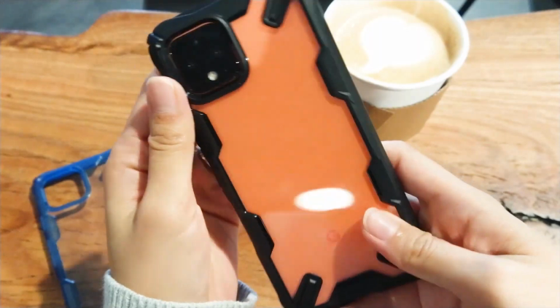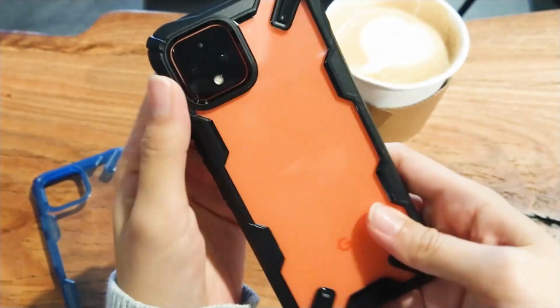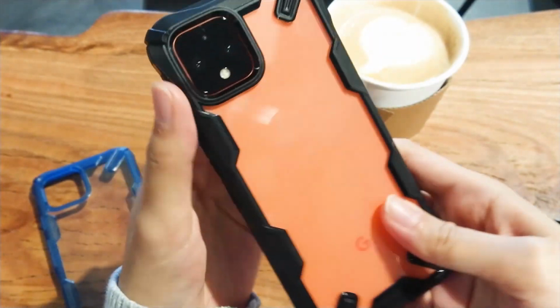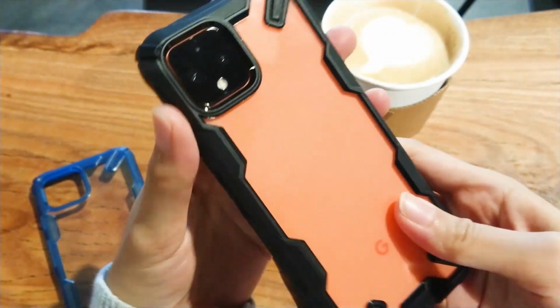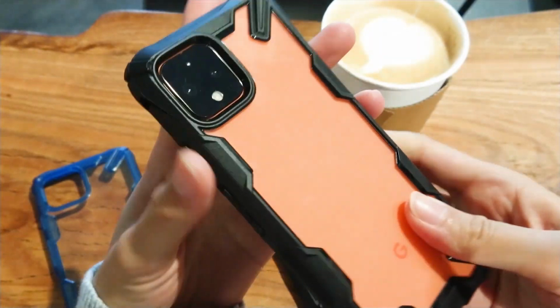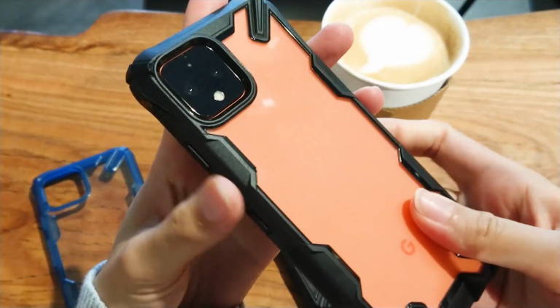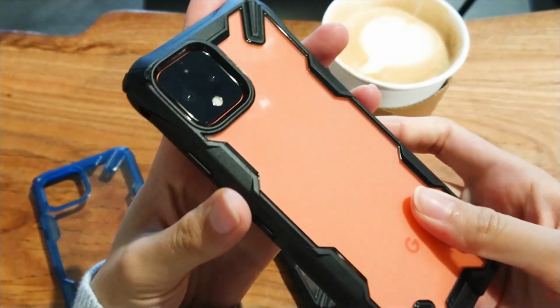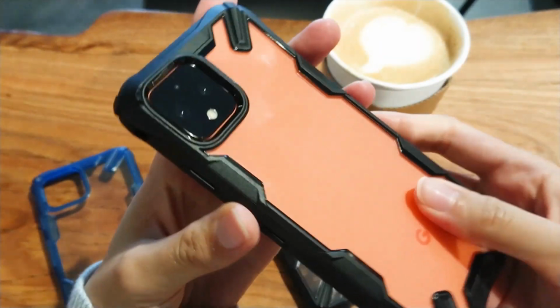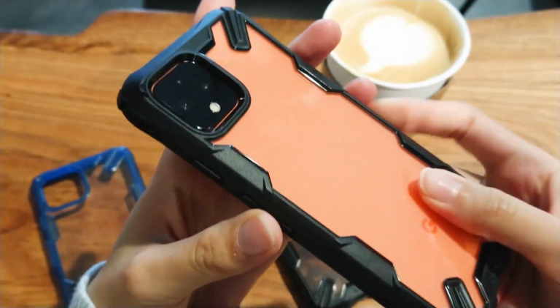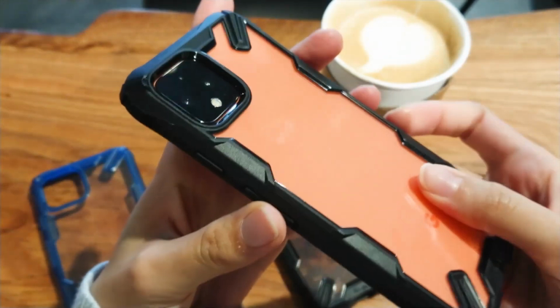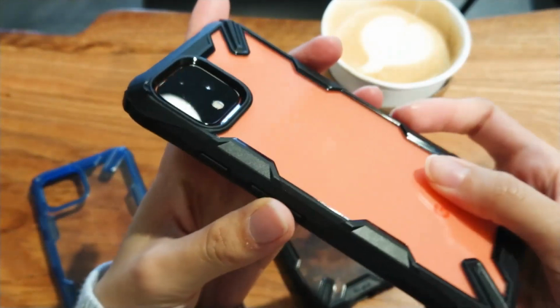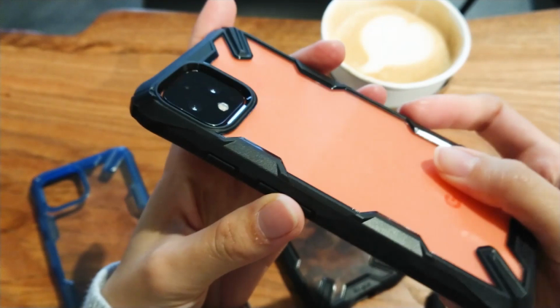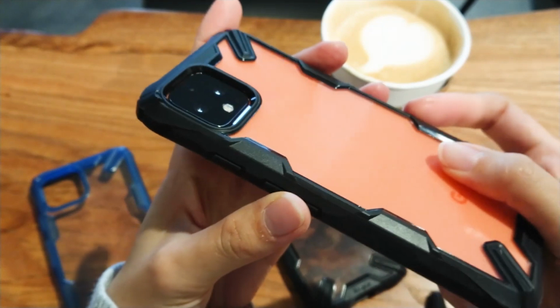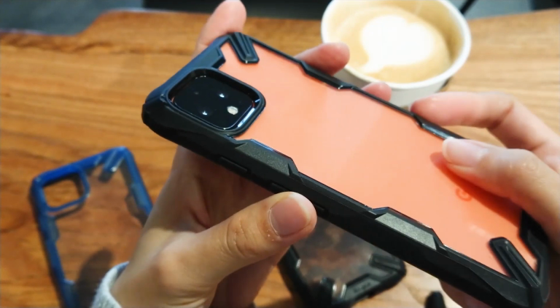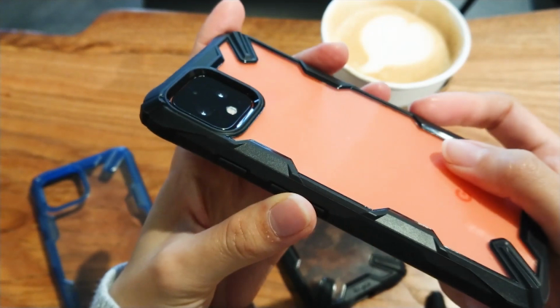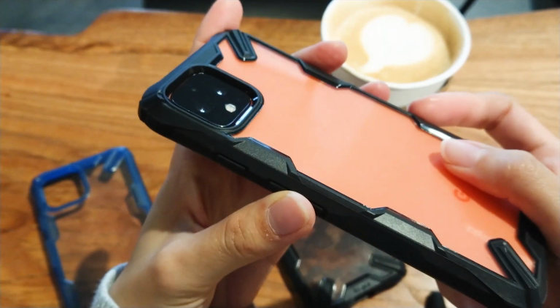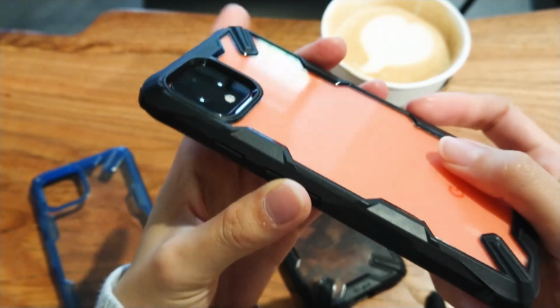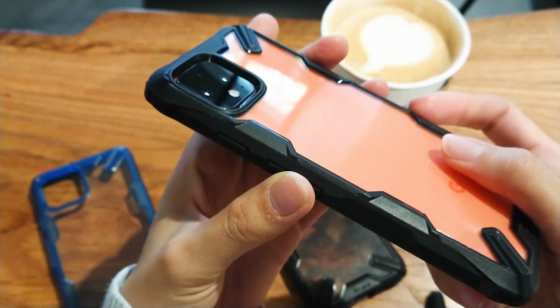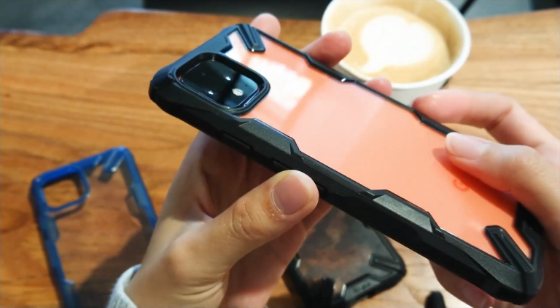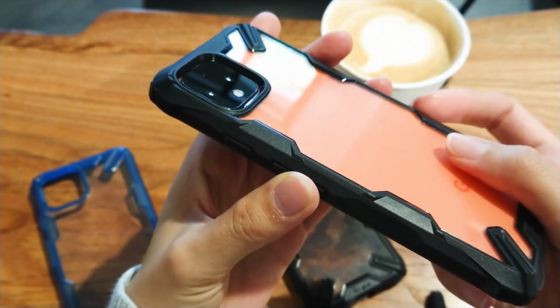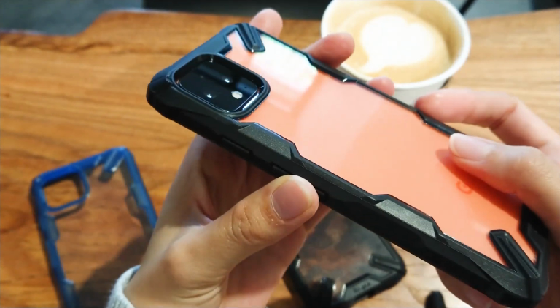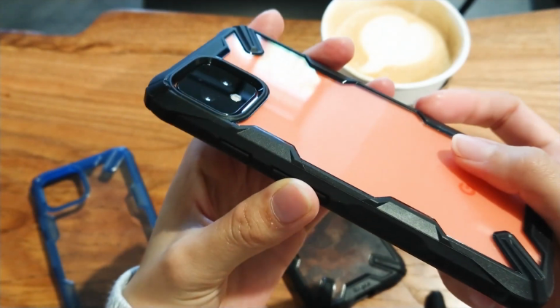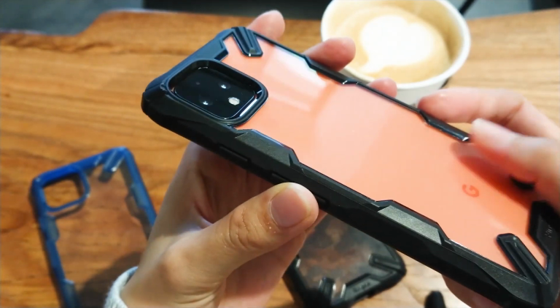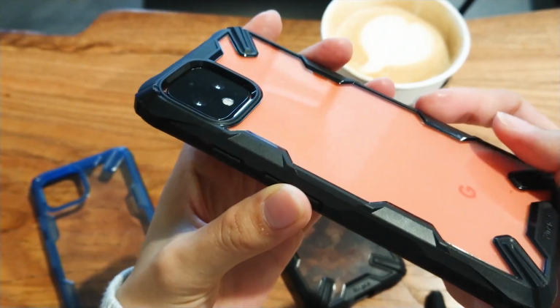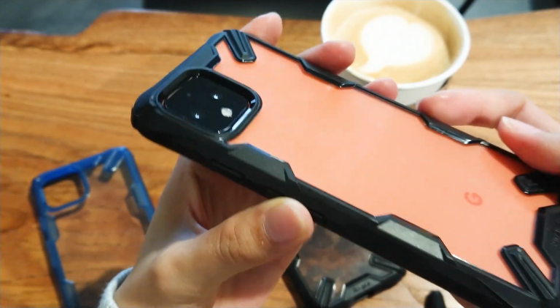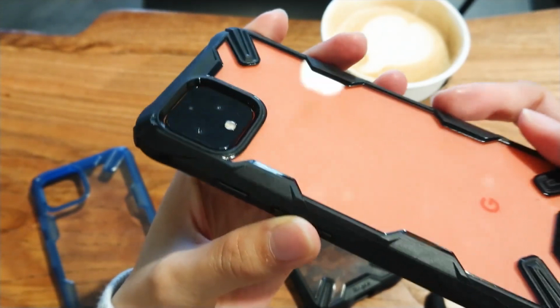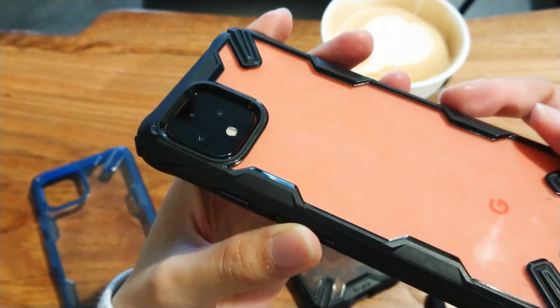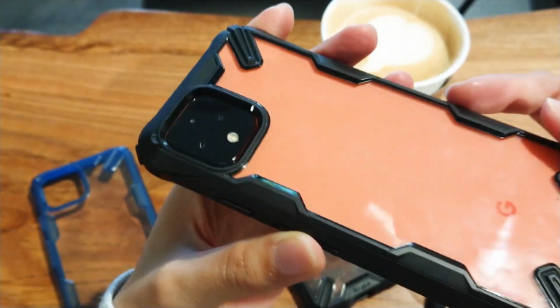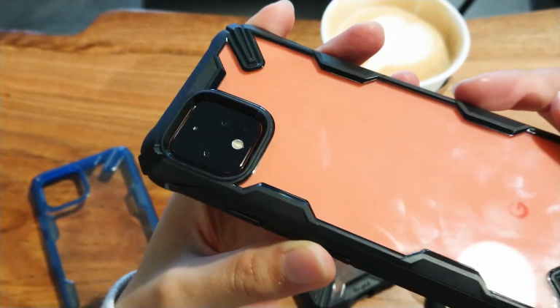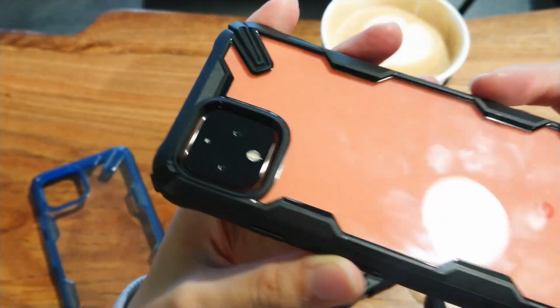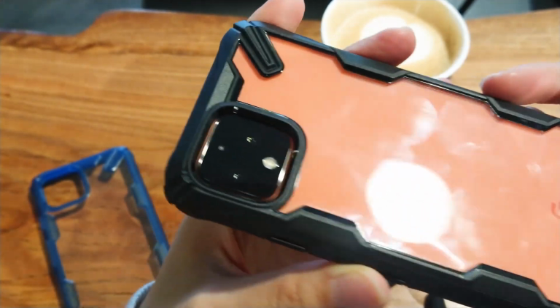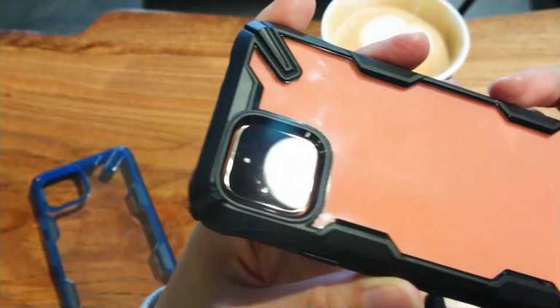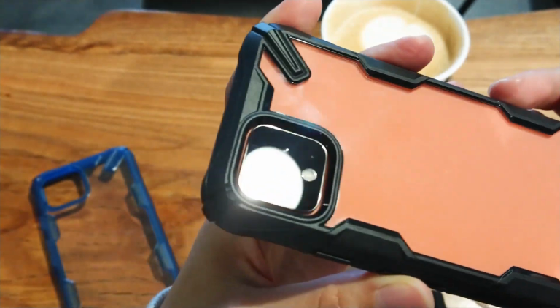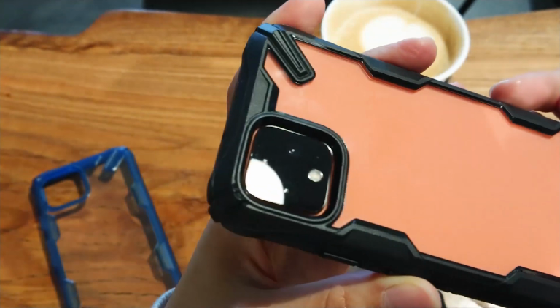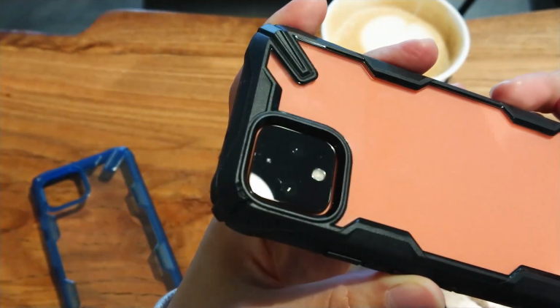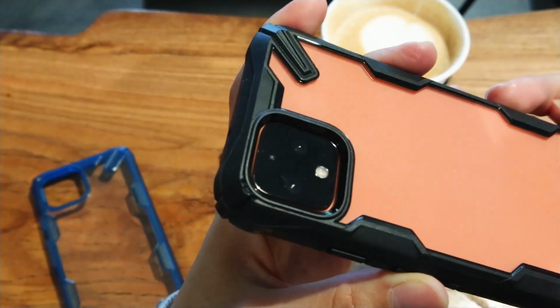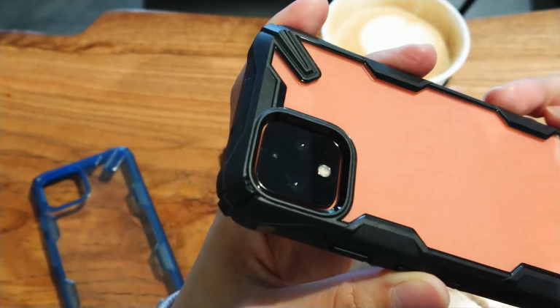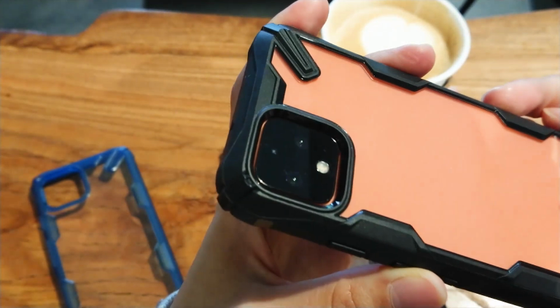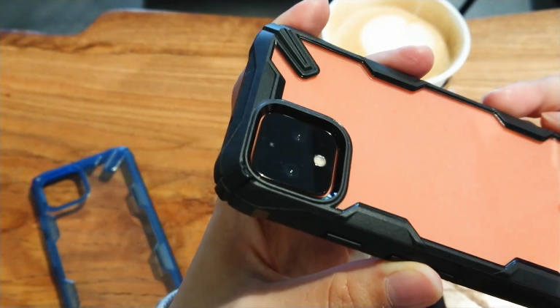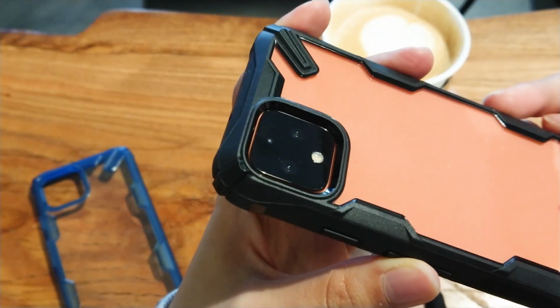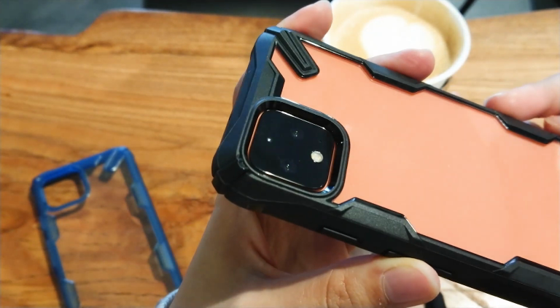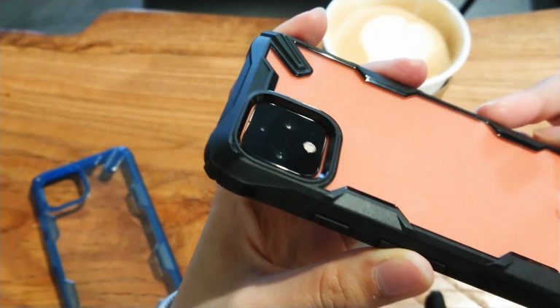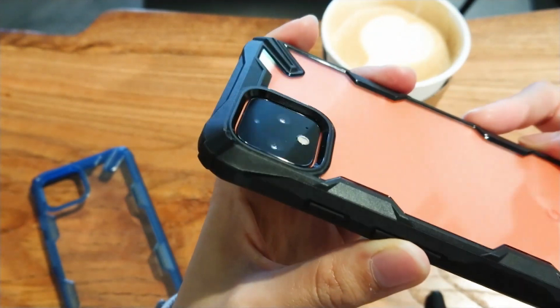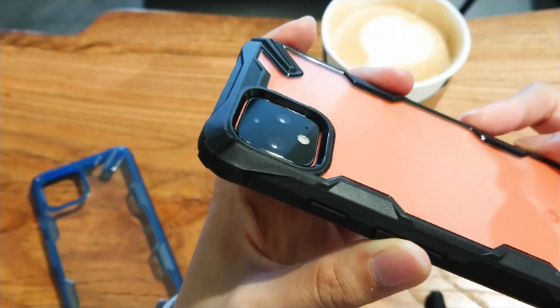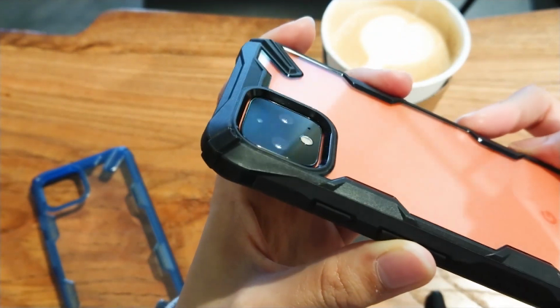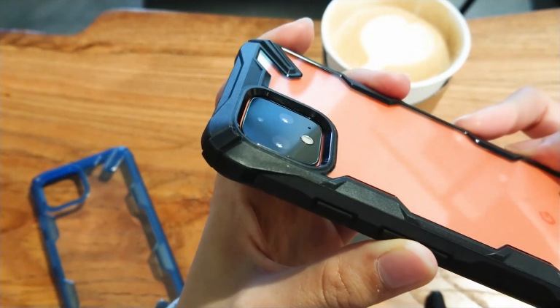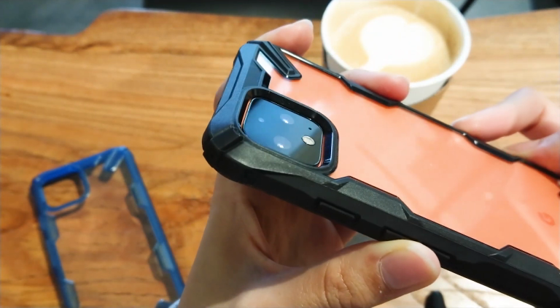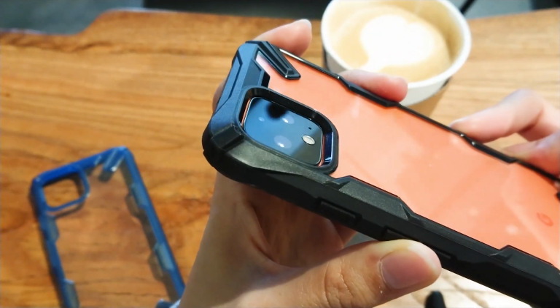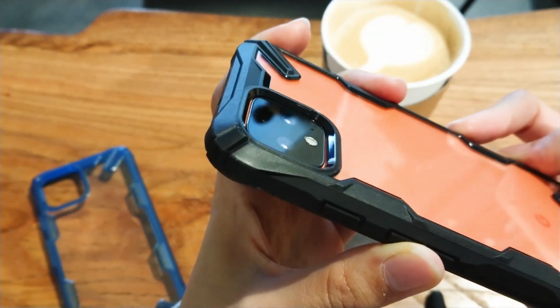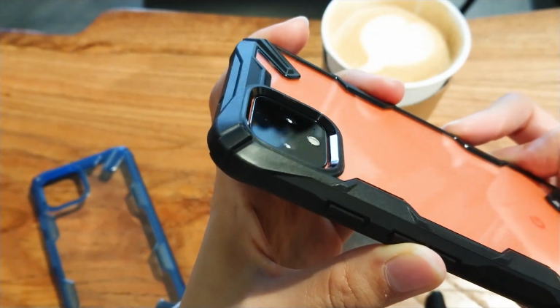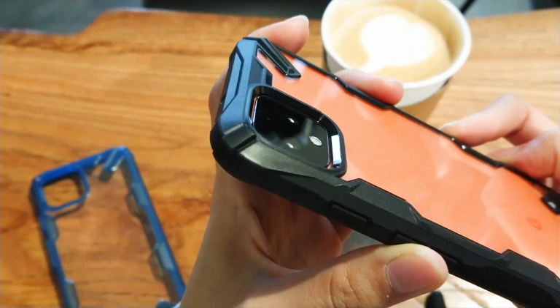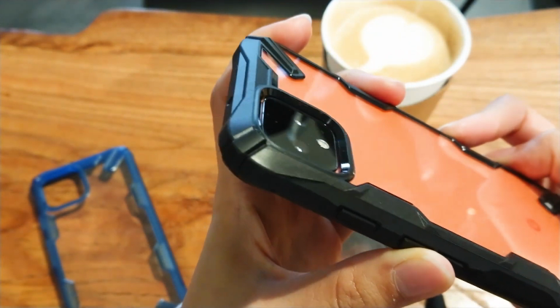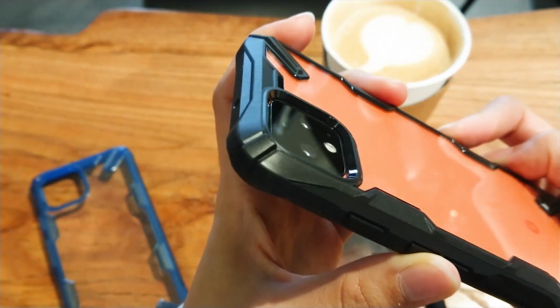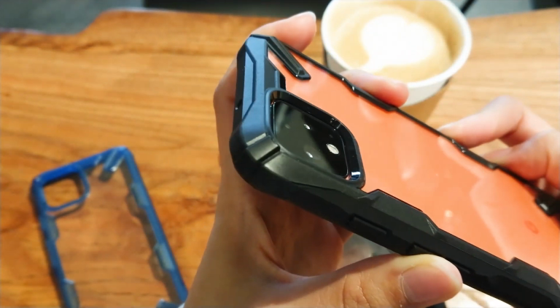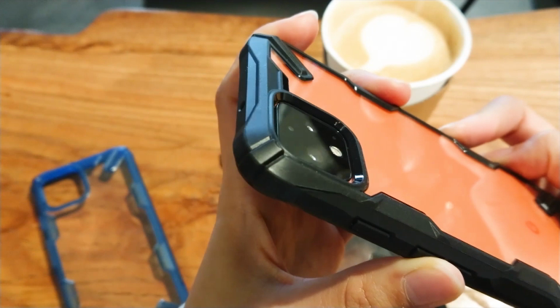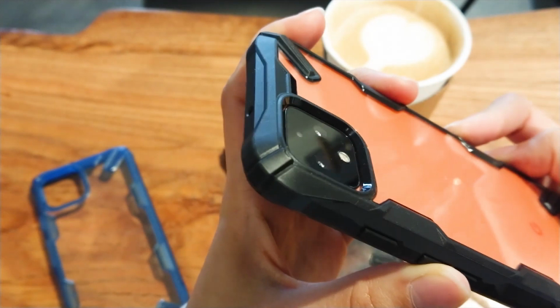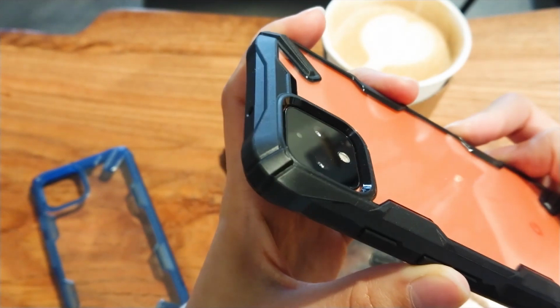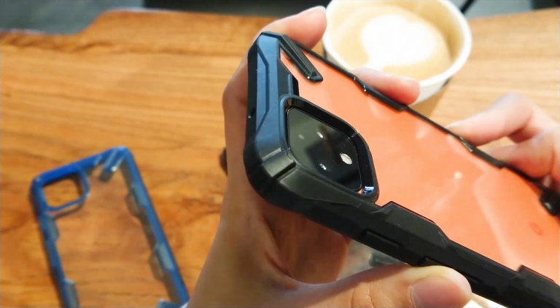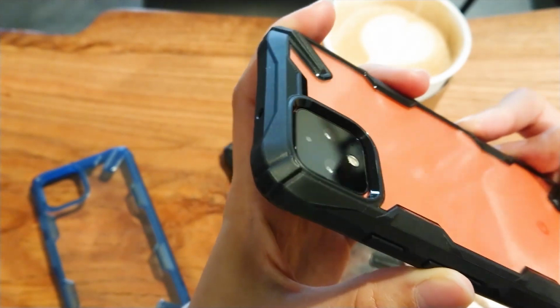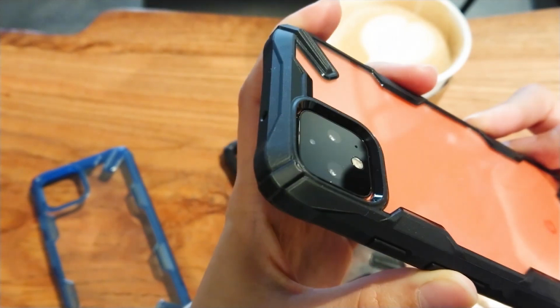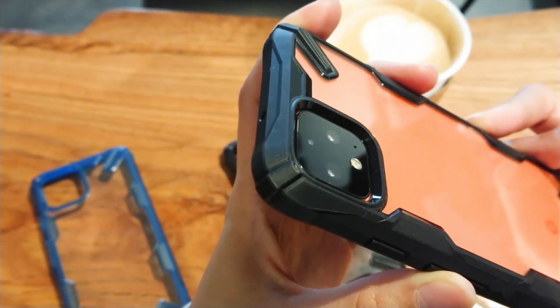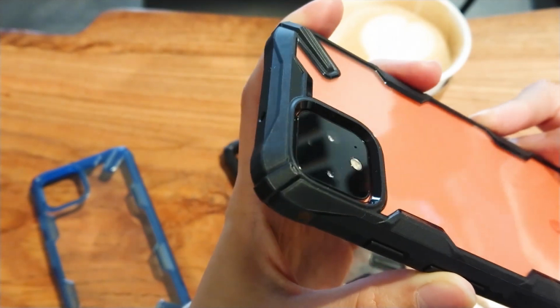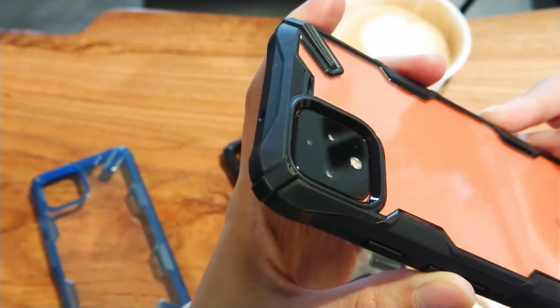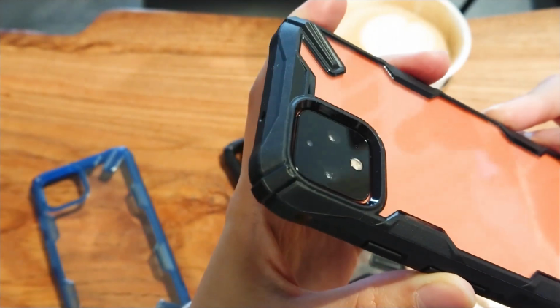Ringke always does buttons very well. I get an immediate response without much pressure and it's very clicky. The camera is outlined by a slightly lifted ring of TPU. The elevation is just enough to protect the camera when you place the phone on its back.